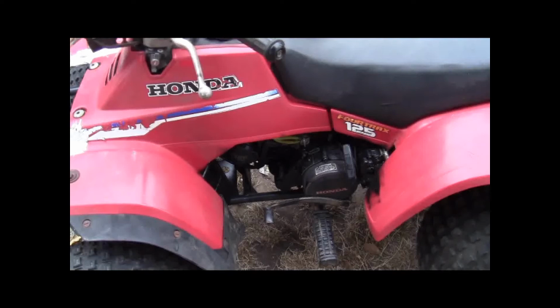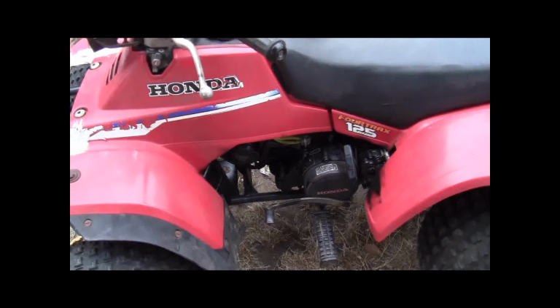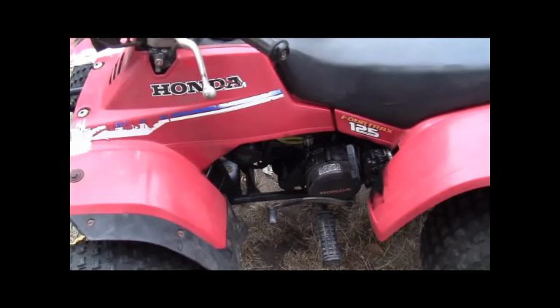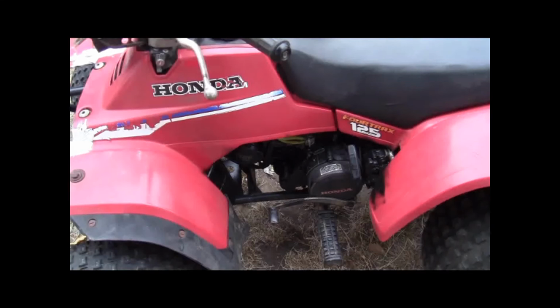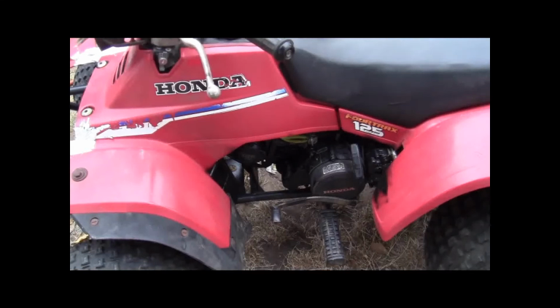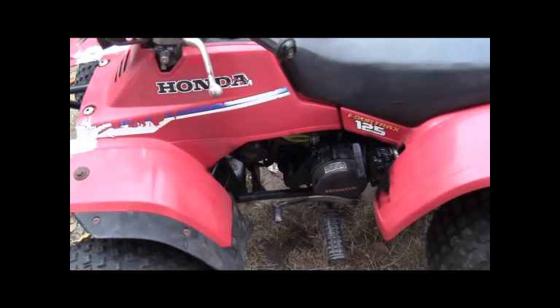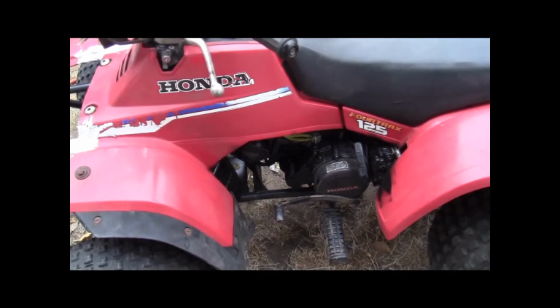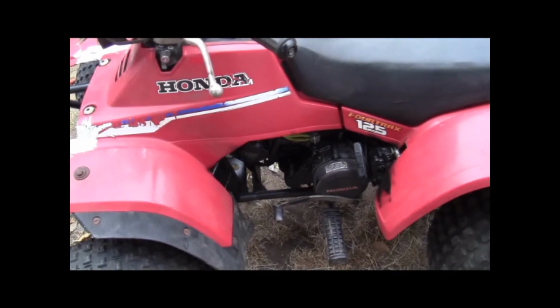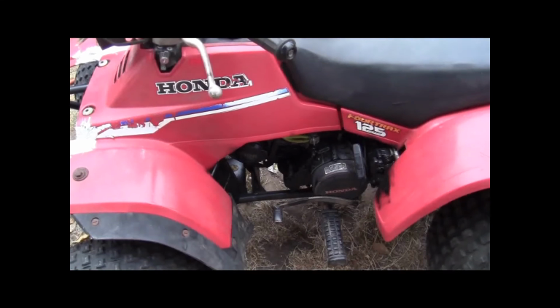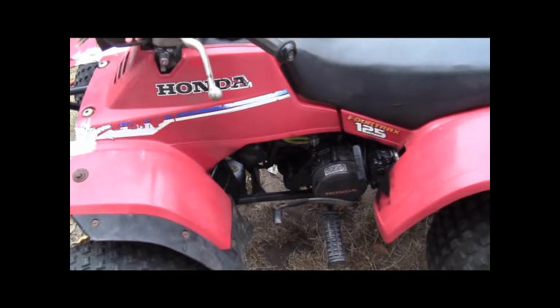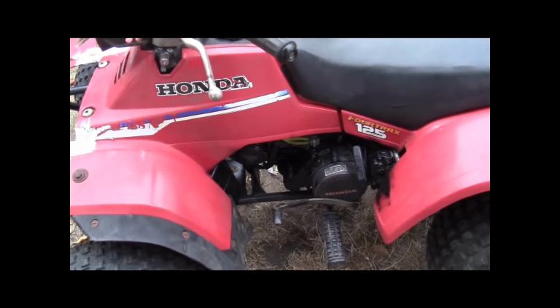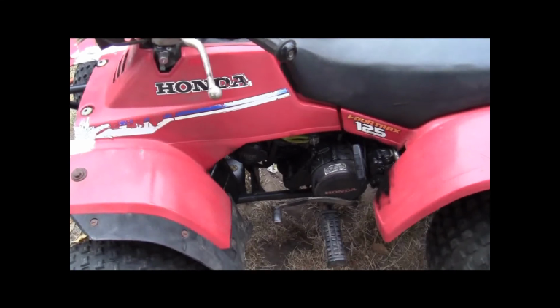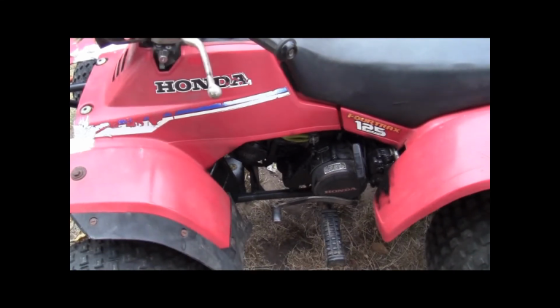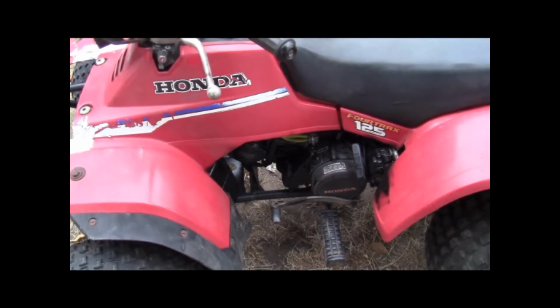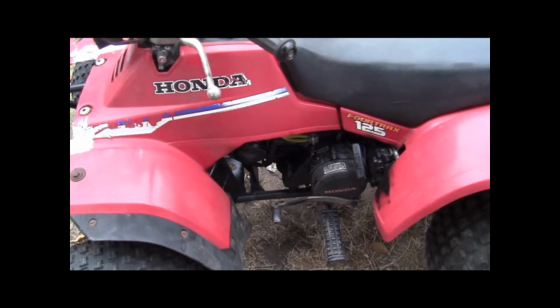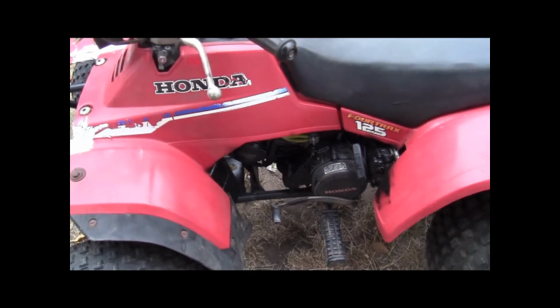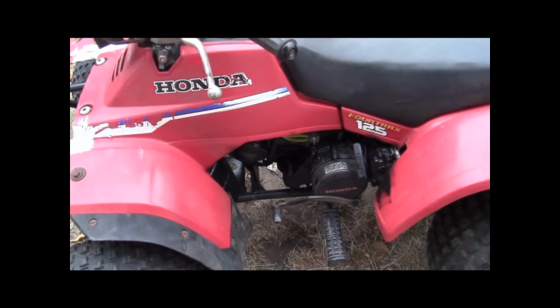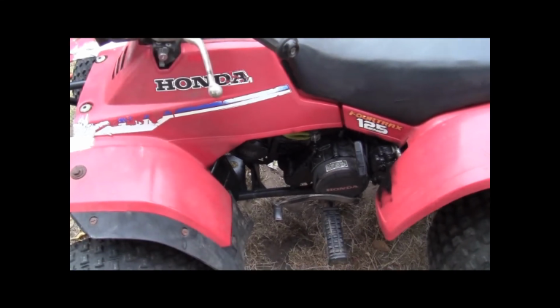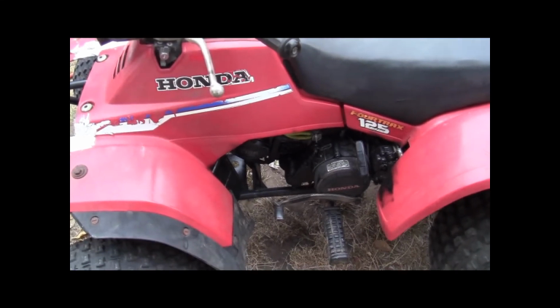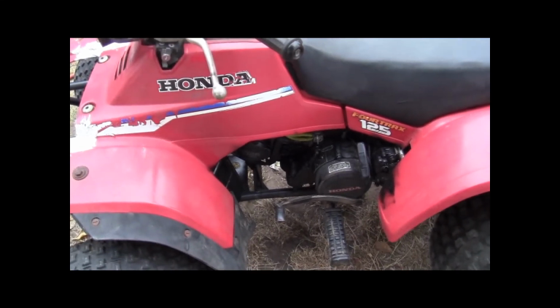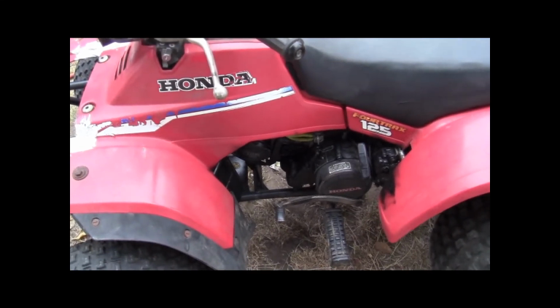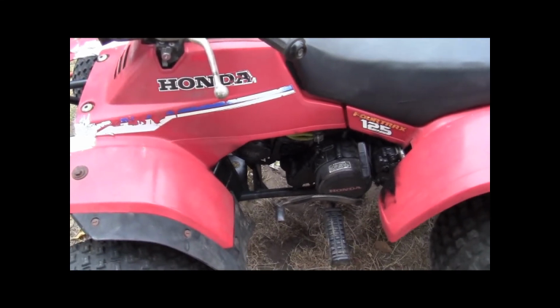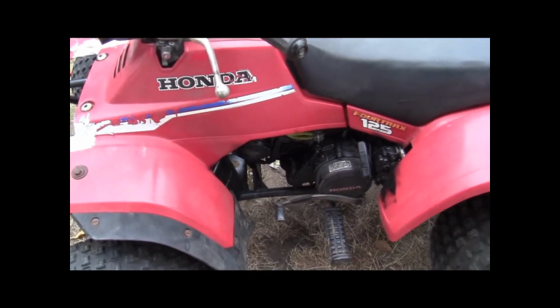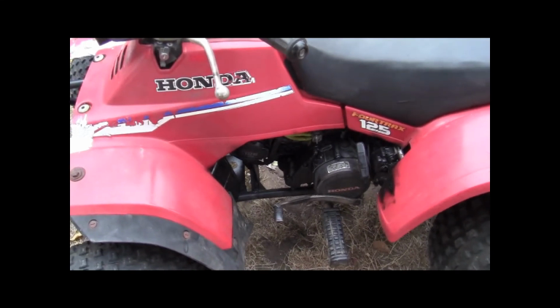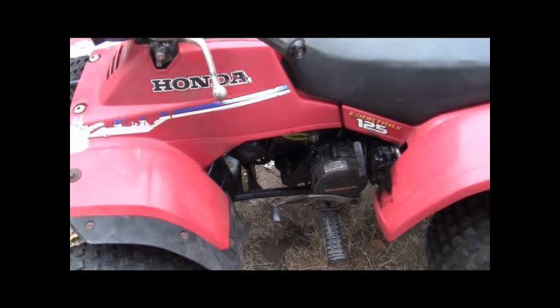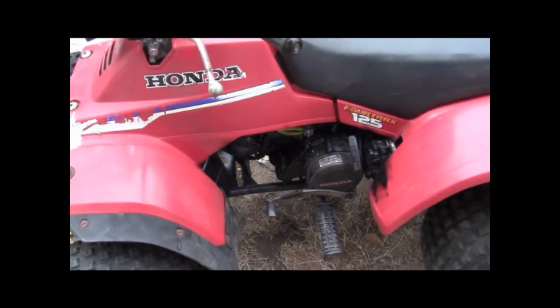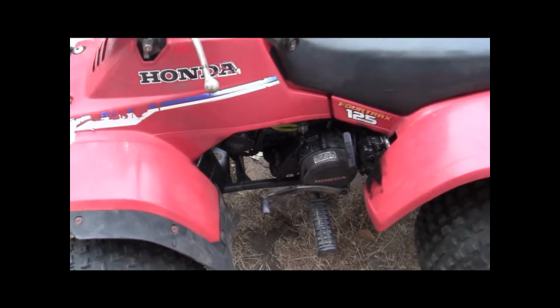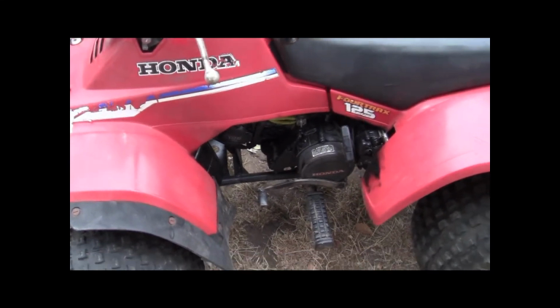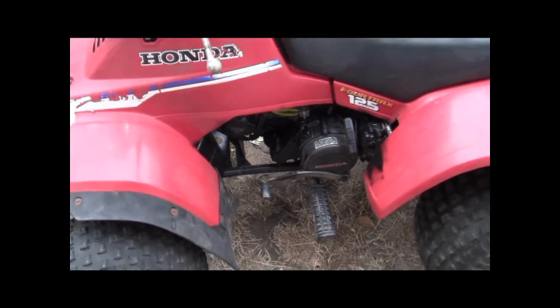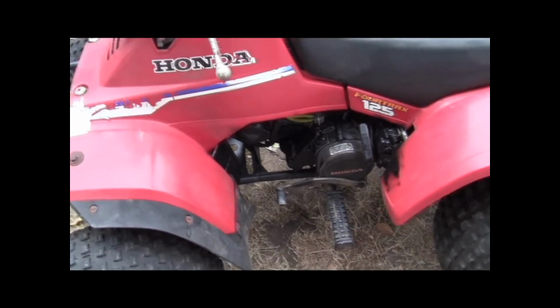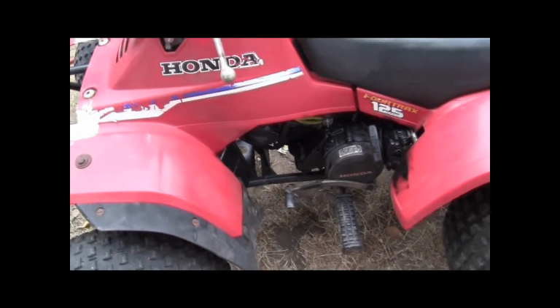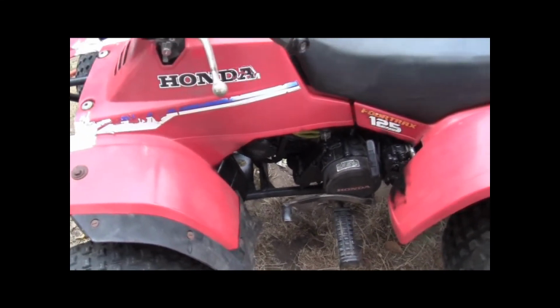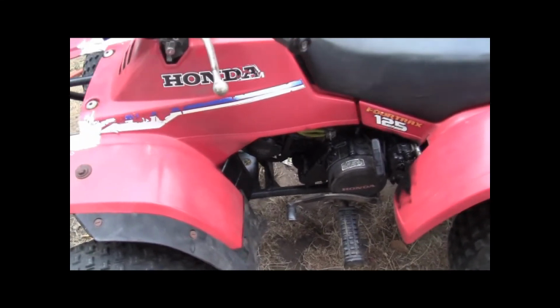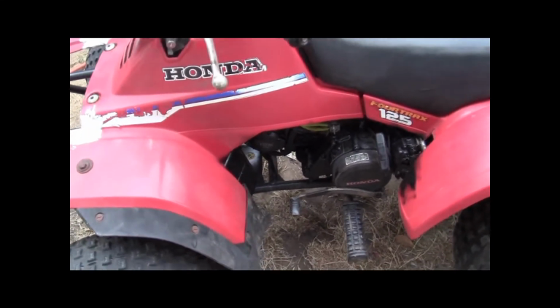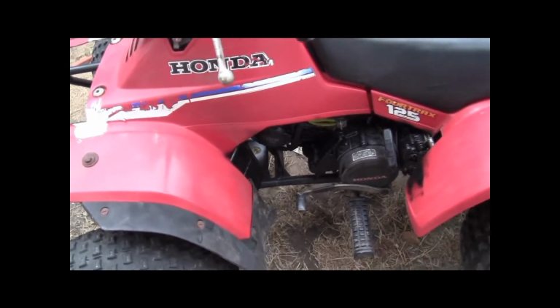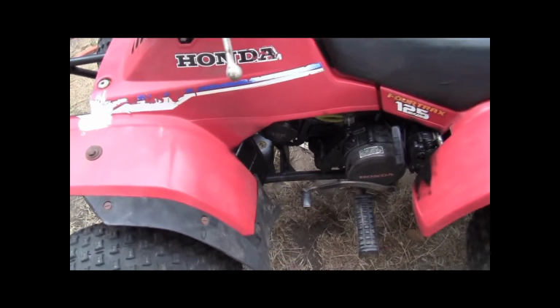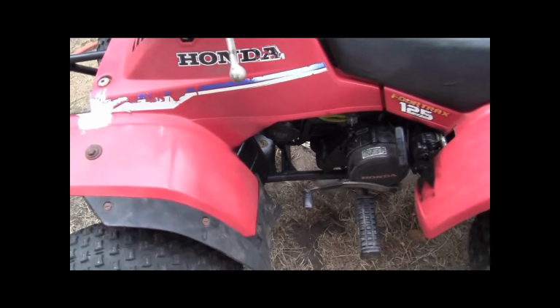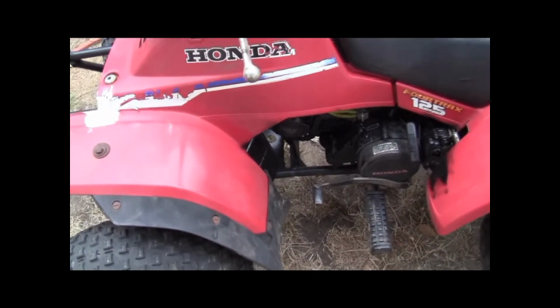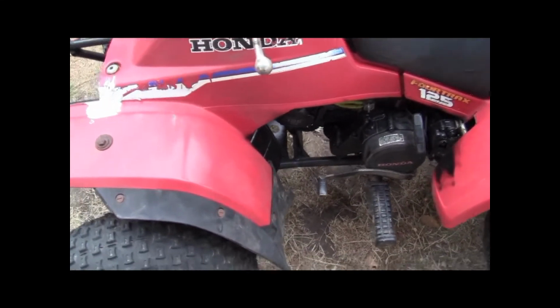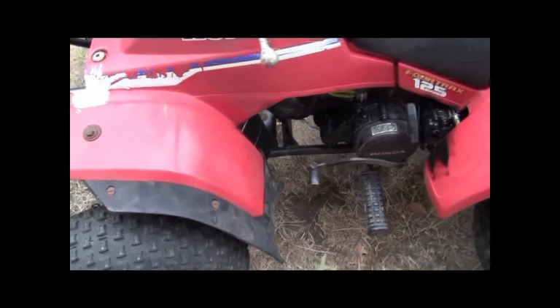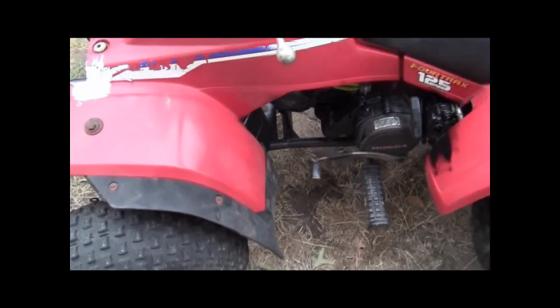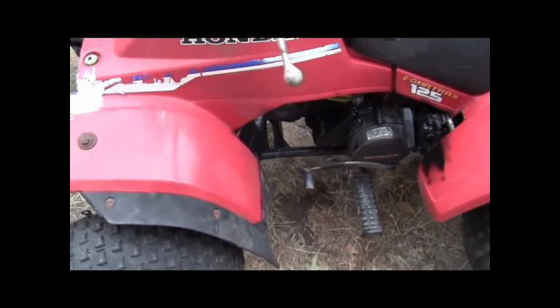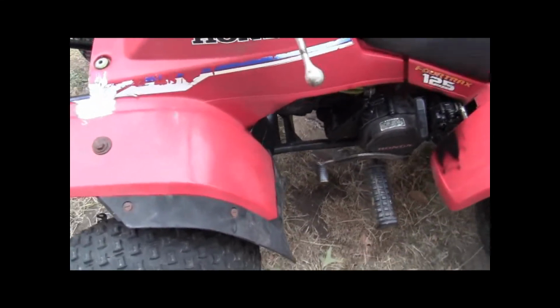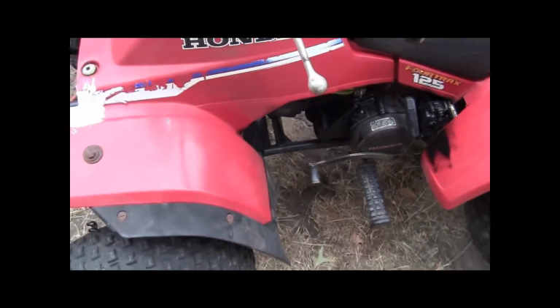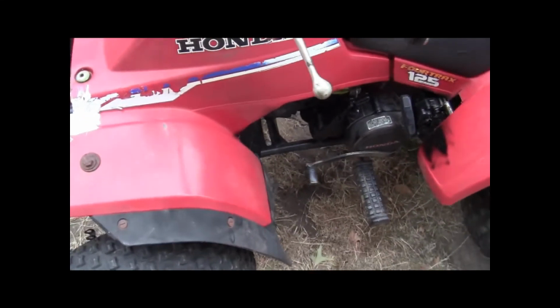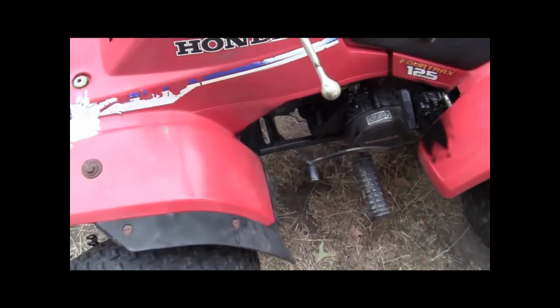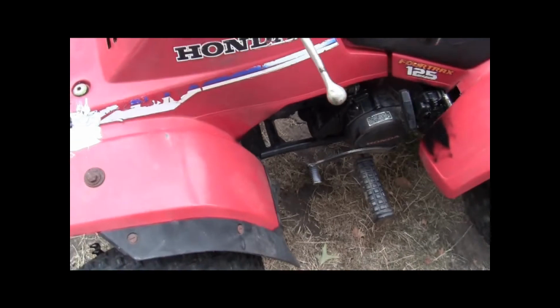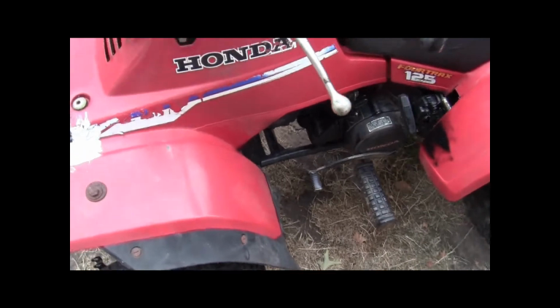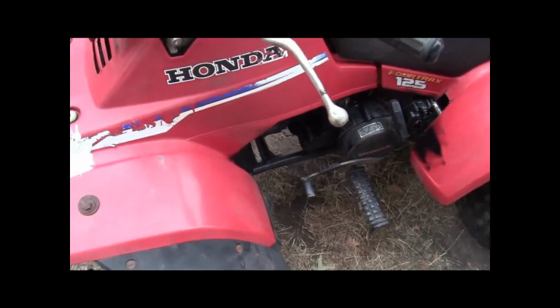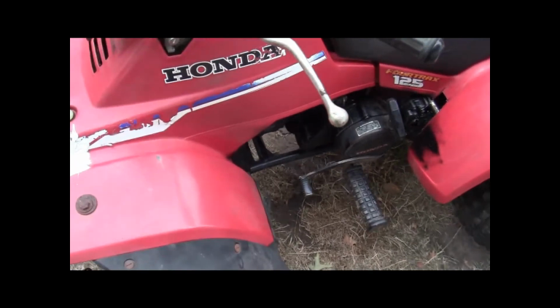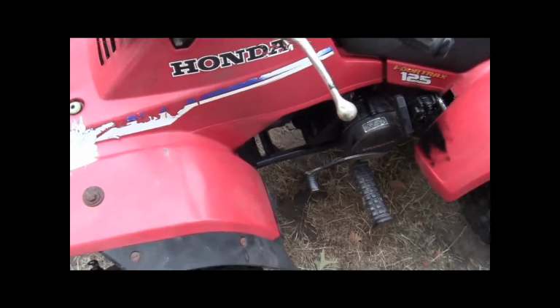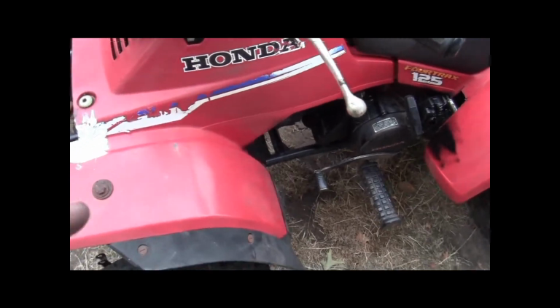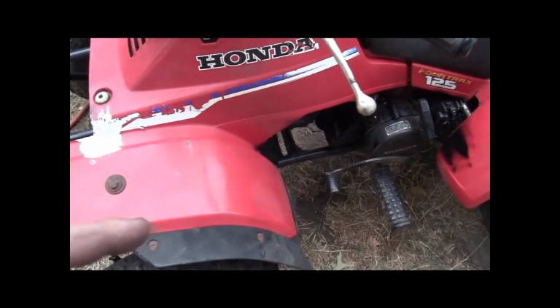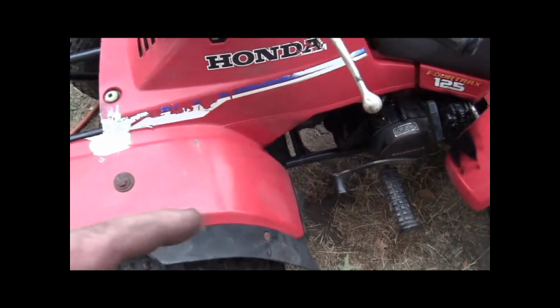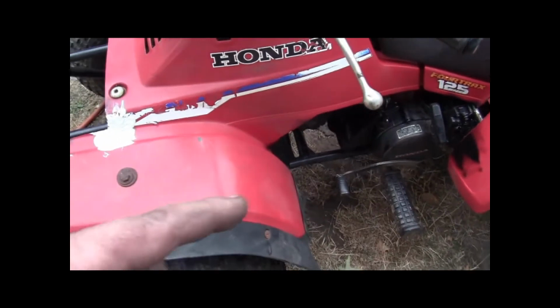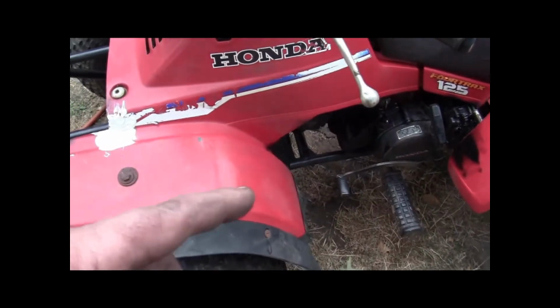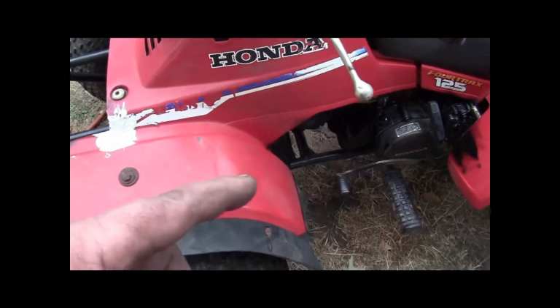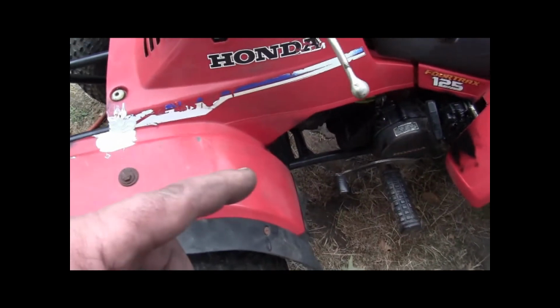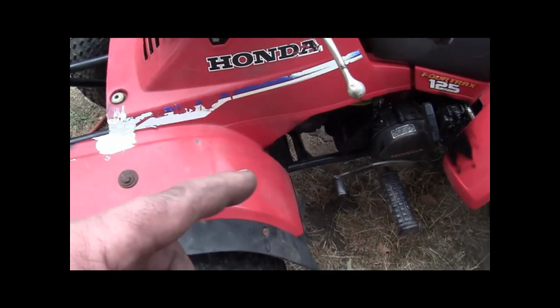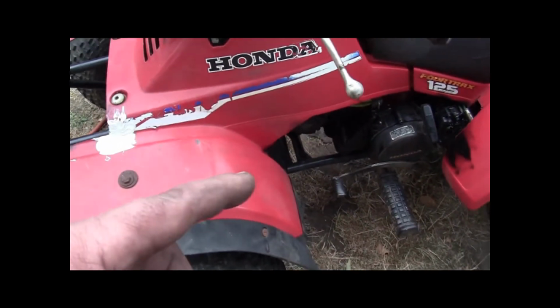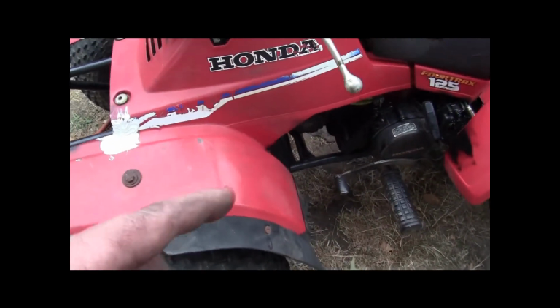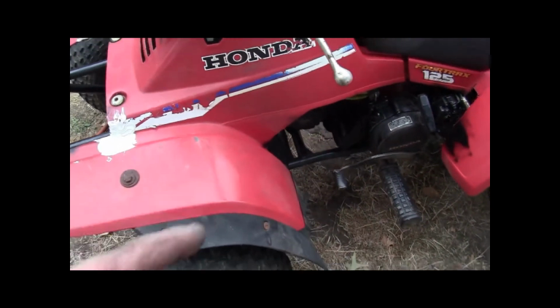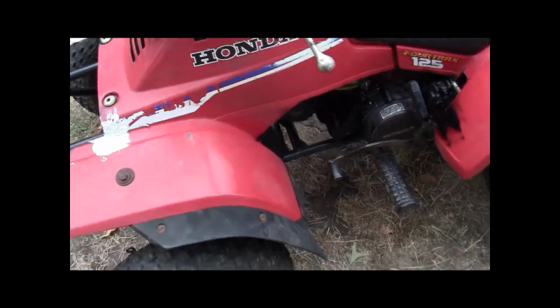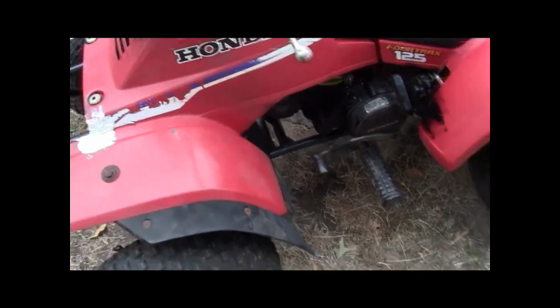Hey YouTube, it's Sean. Working on the four-wheeler again — the old 125 TRX.